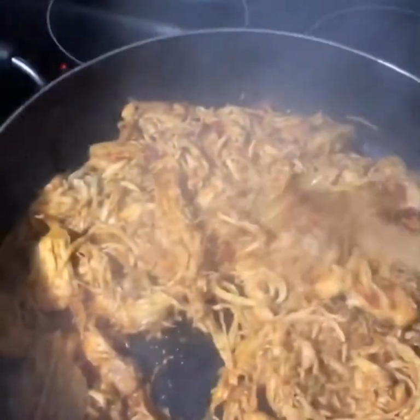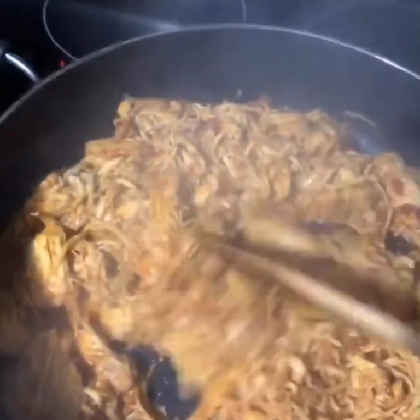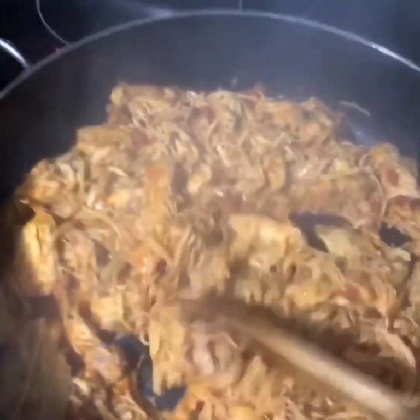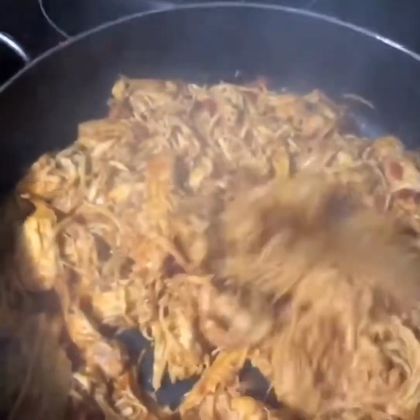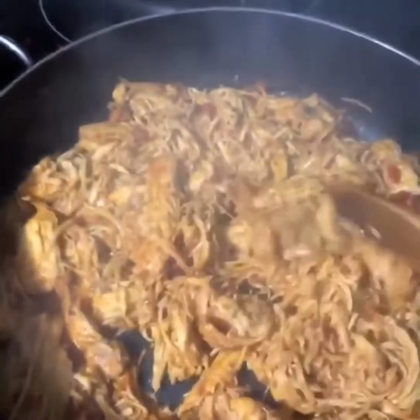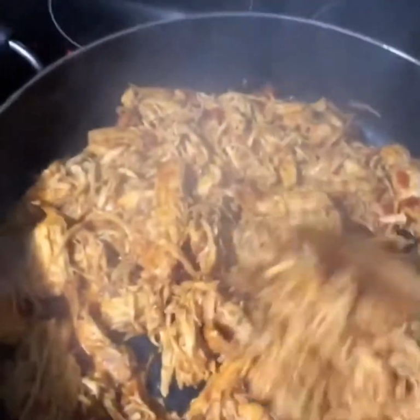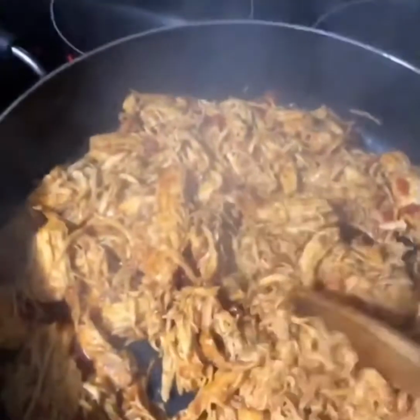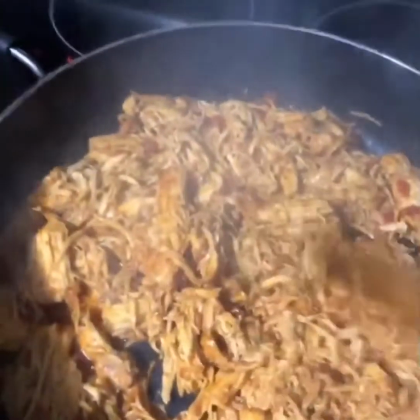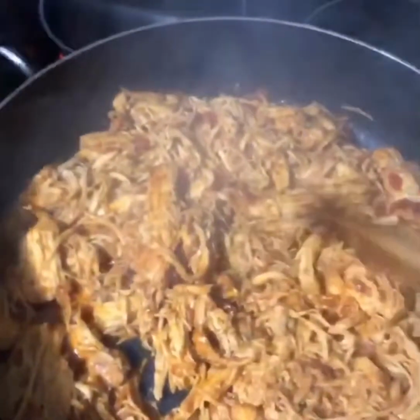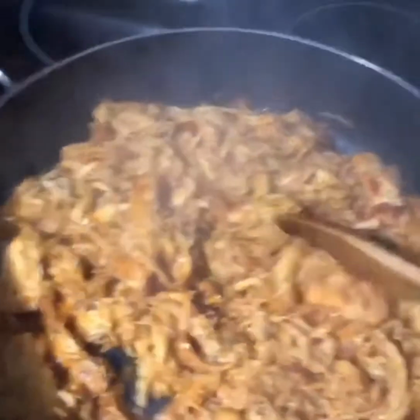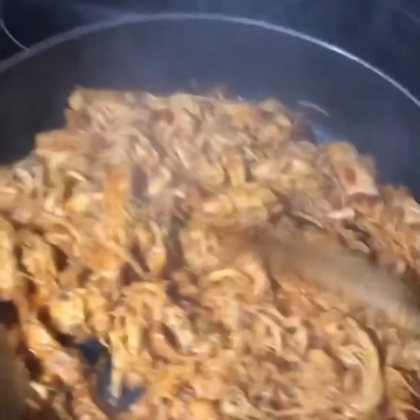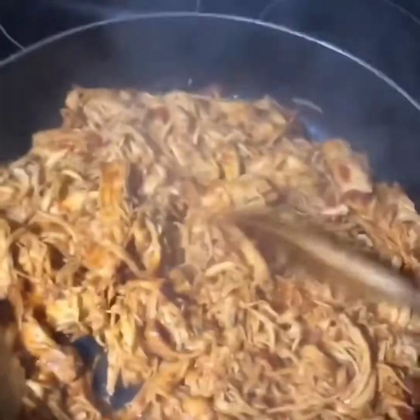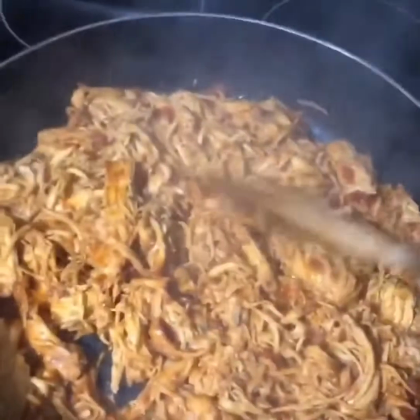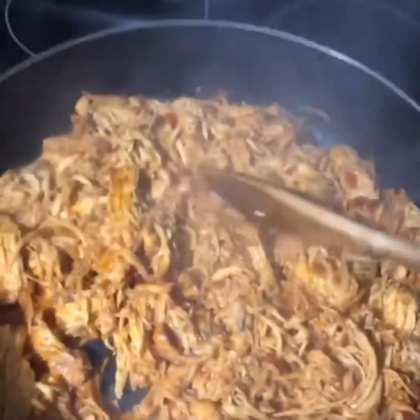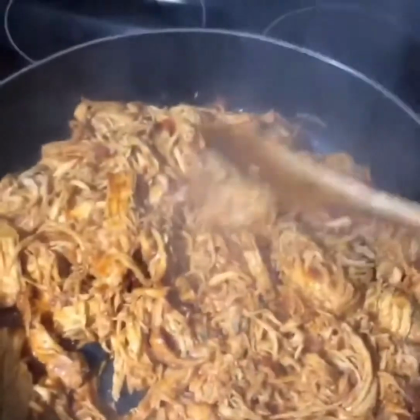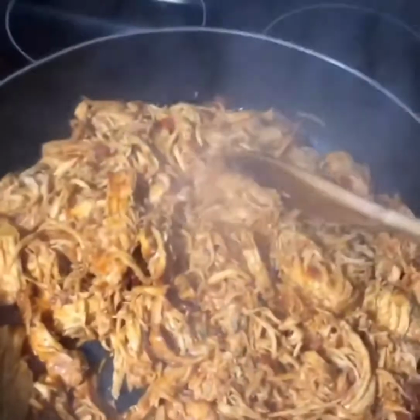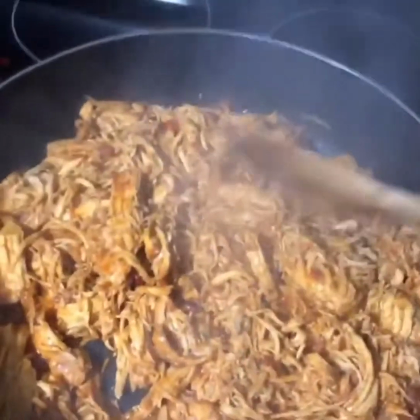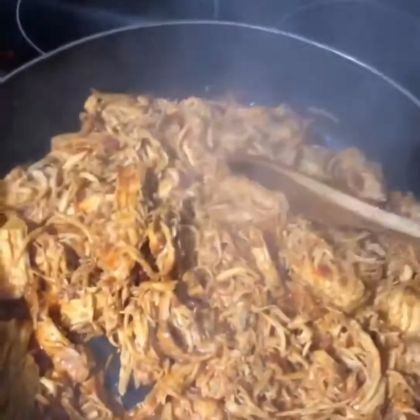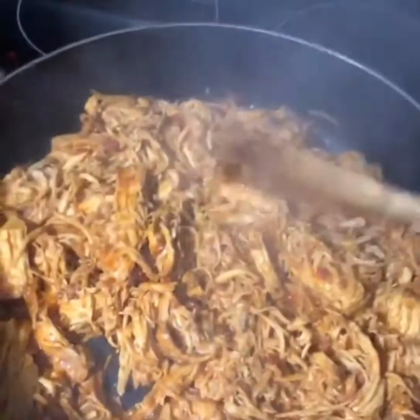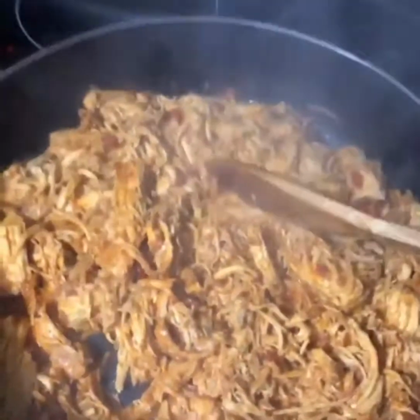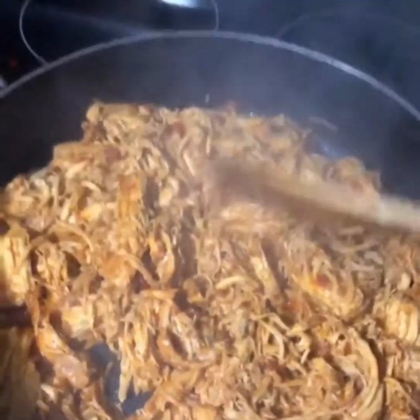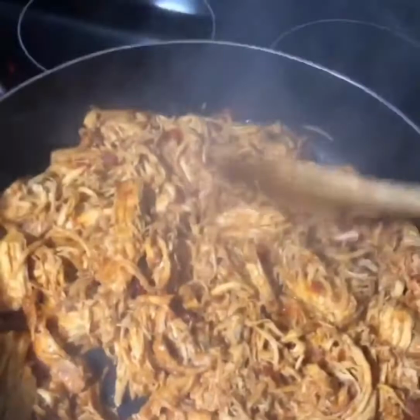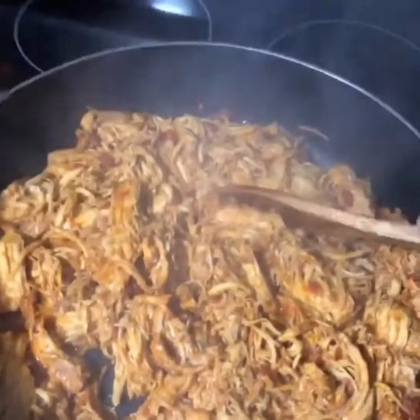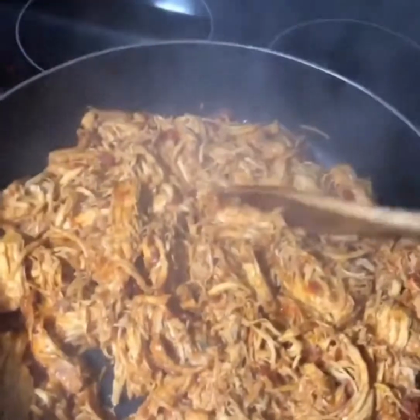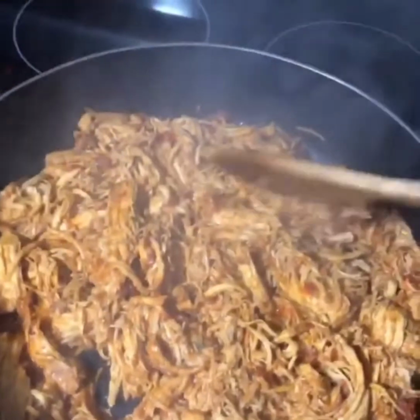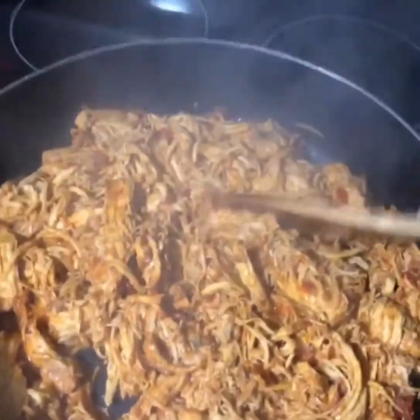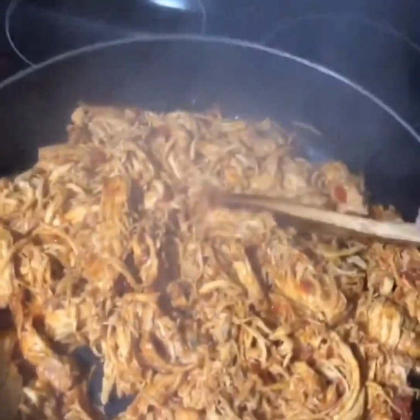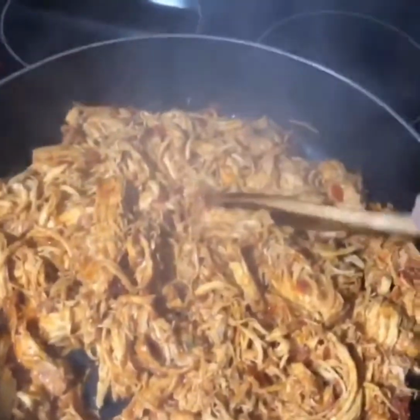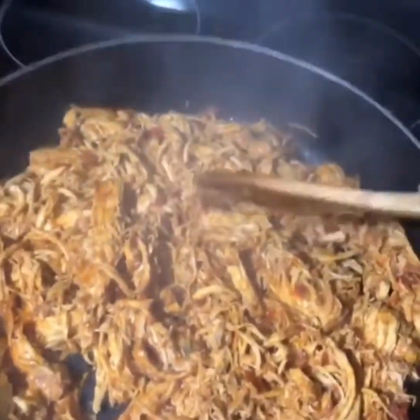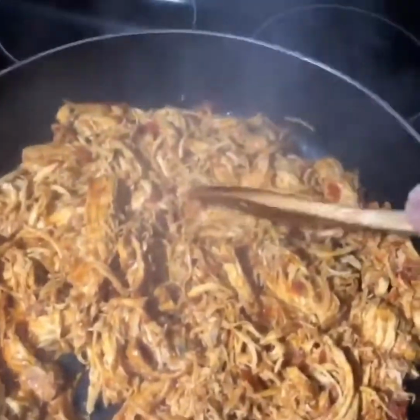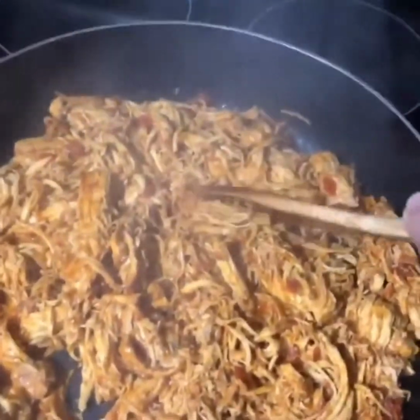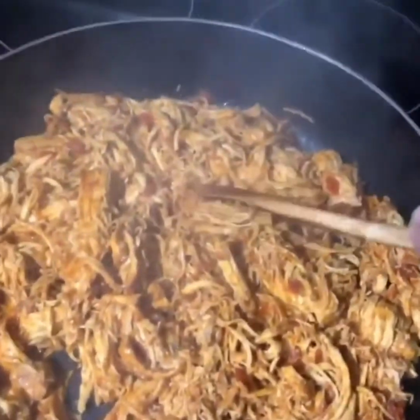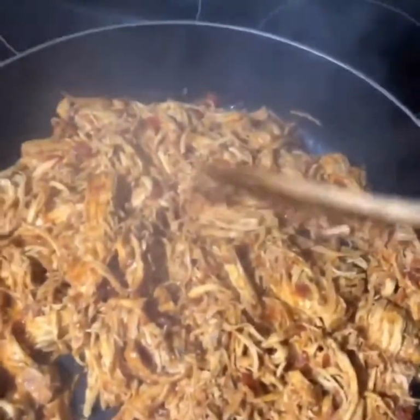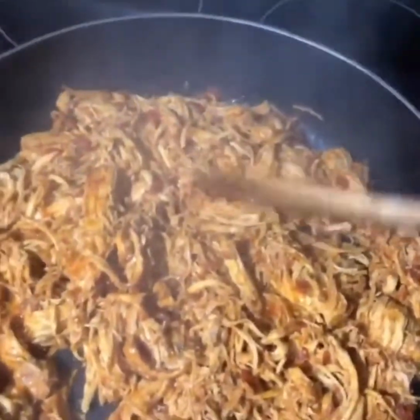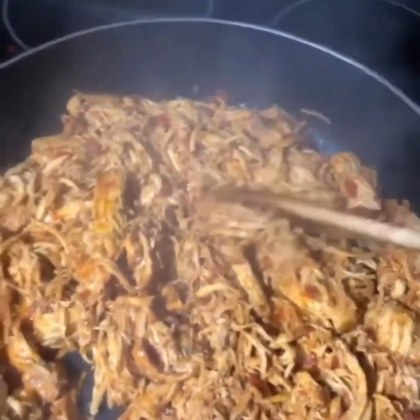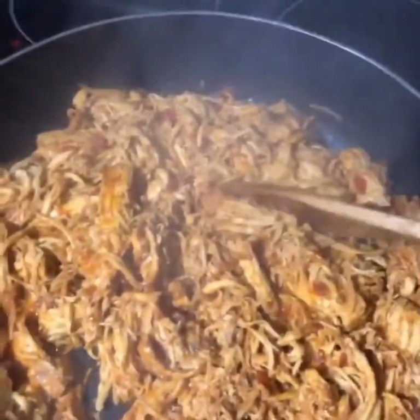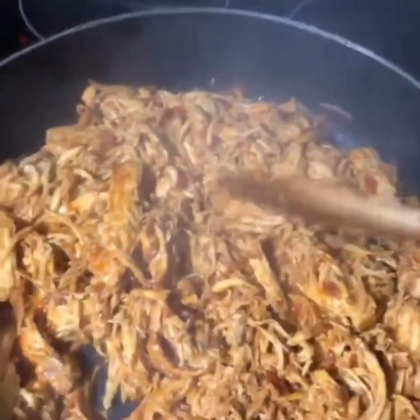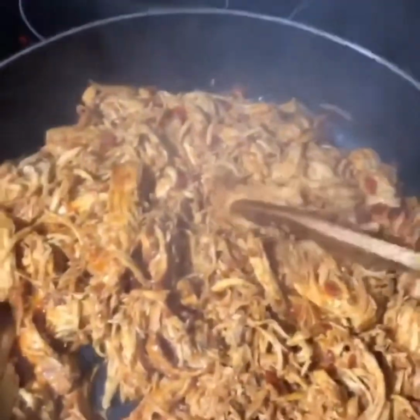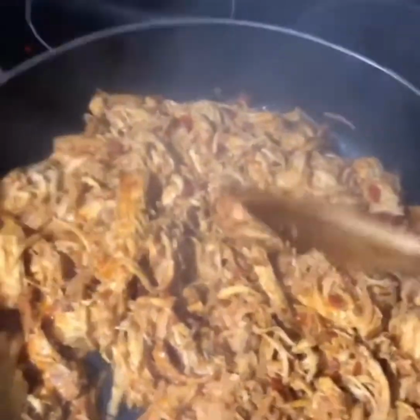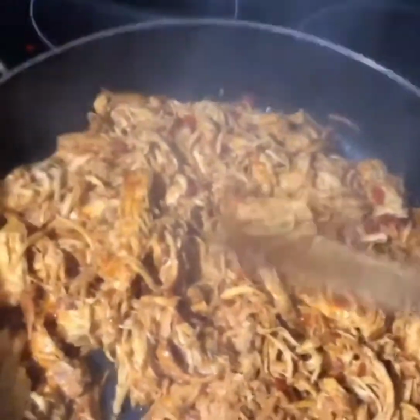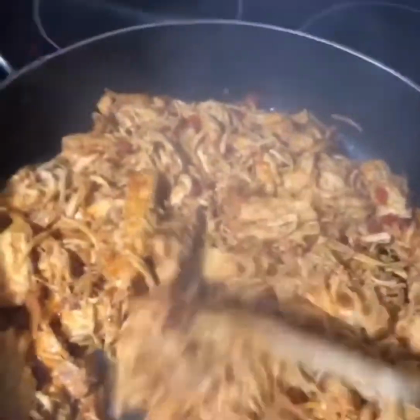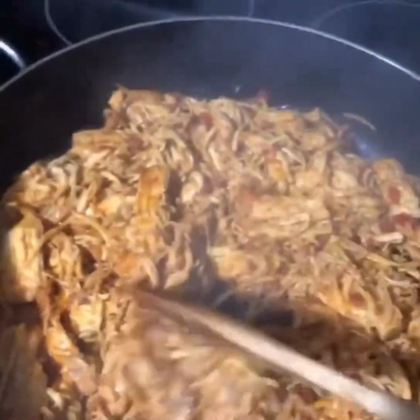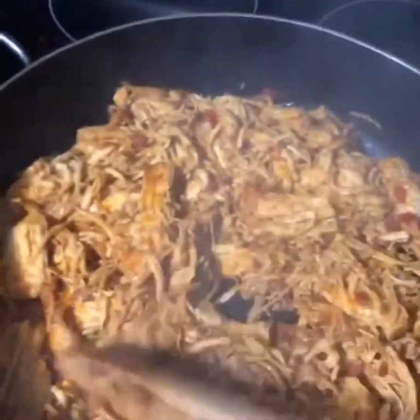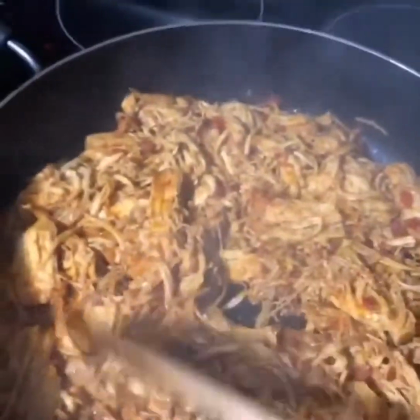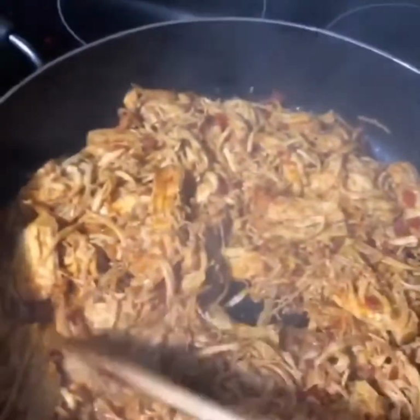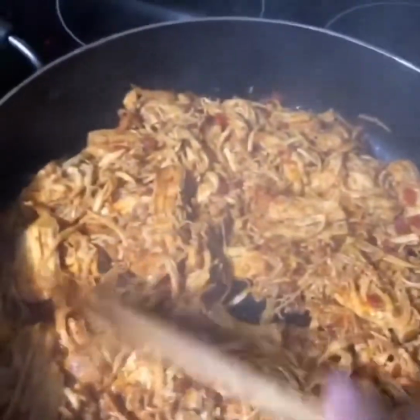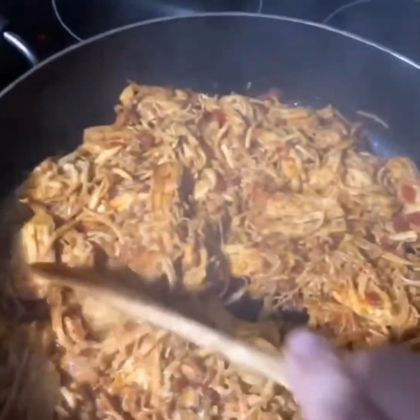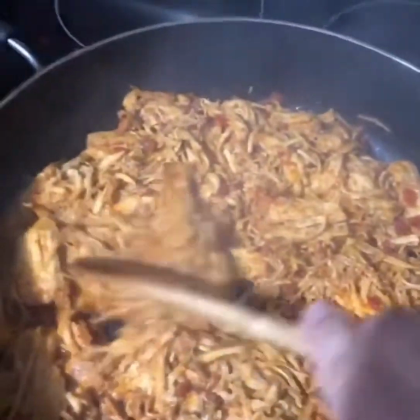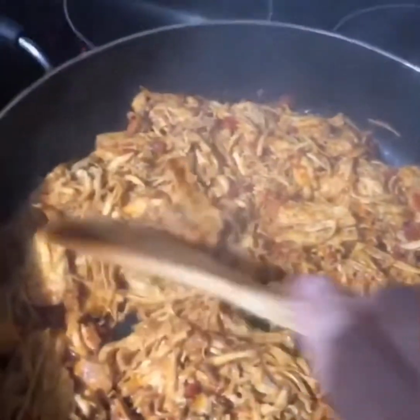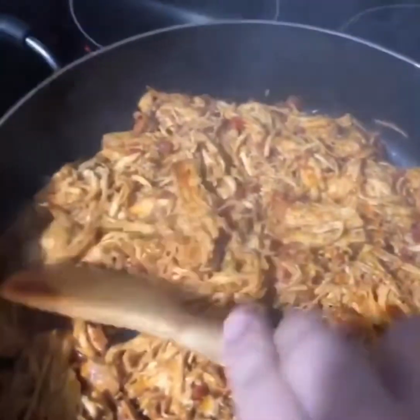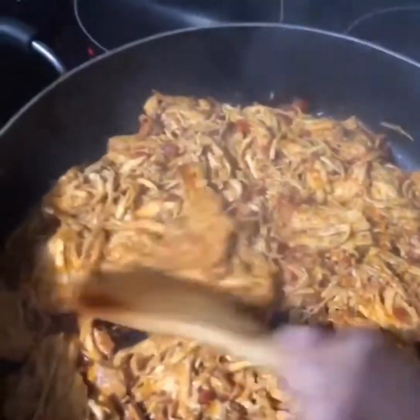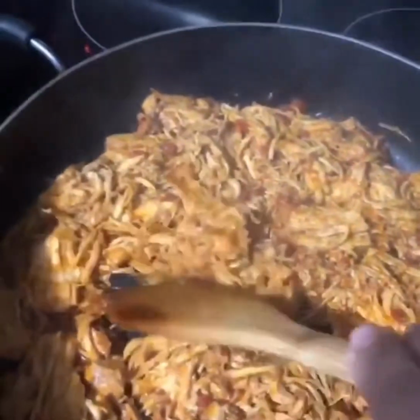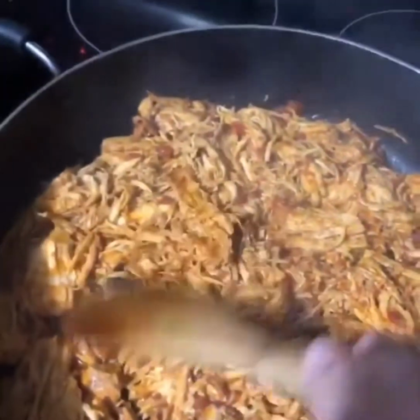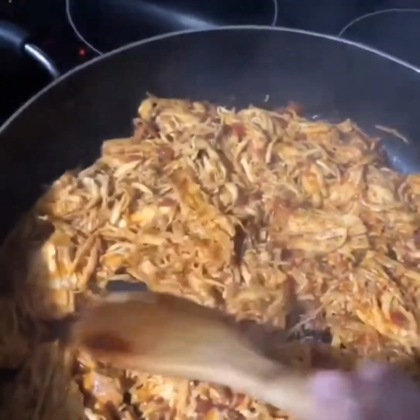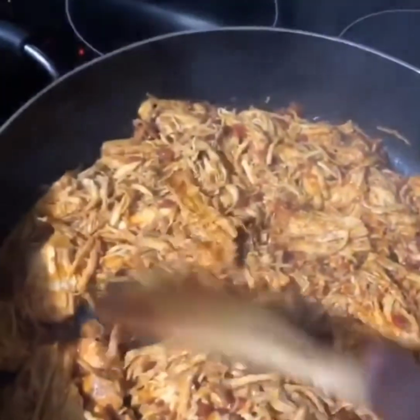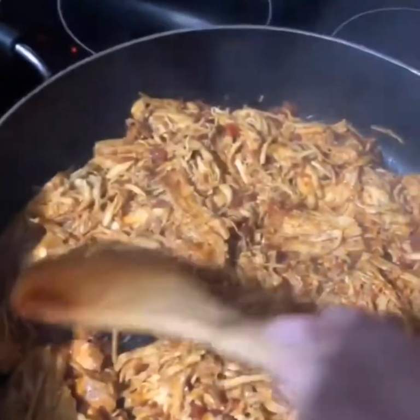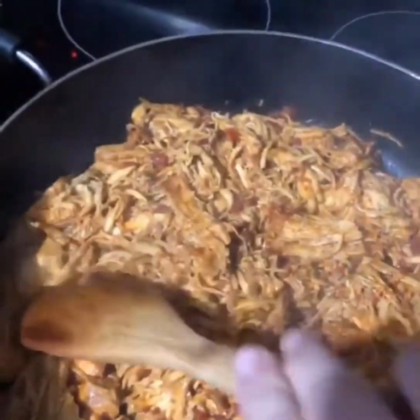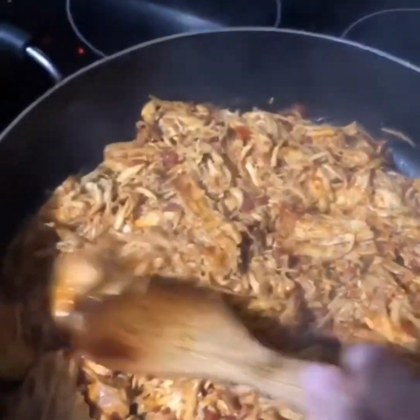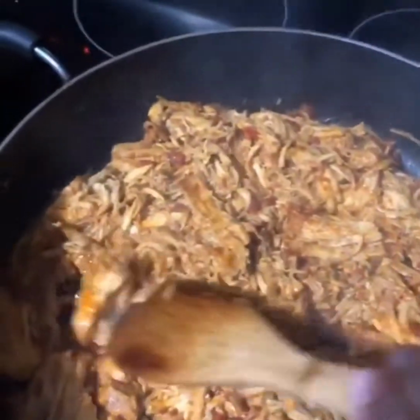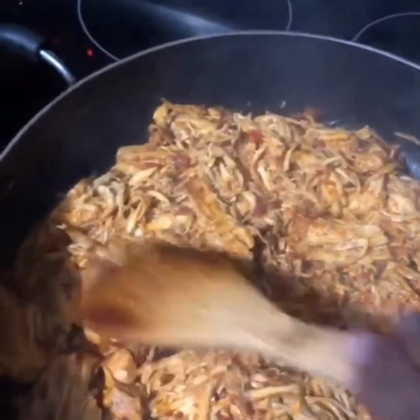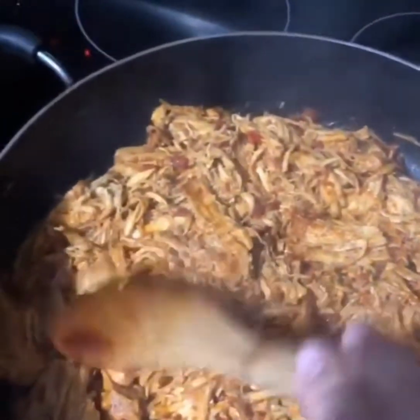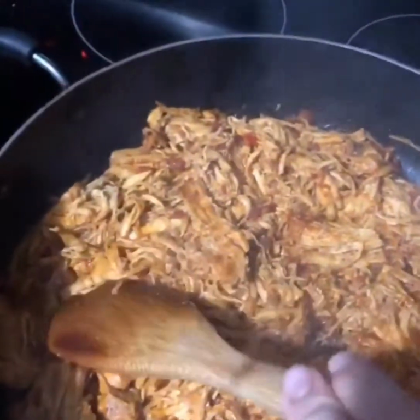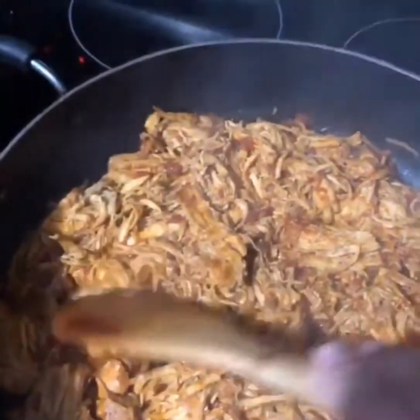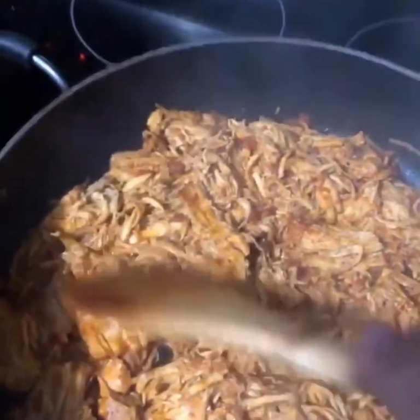It's done — I turned off the stove and it smells incredible.